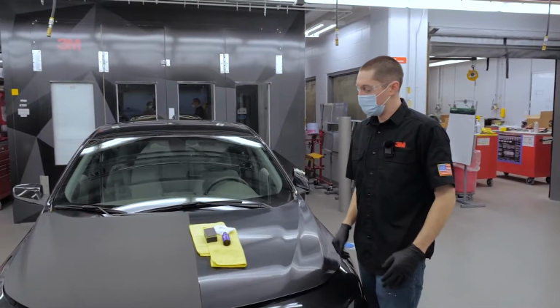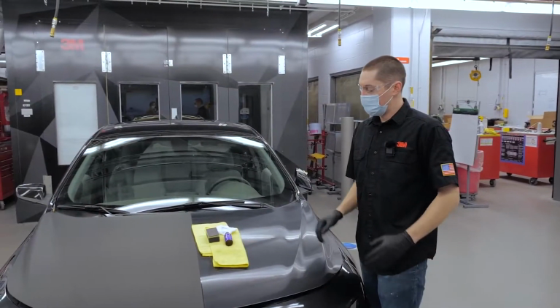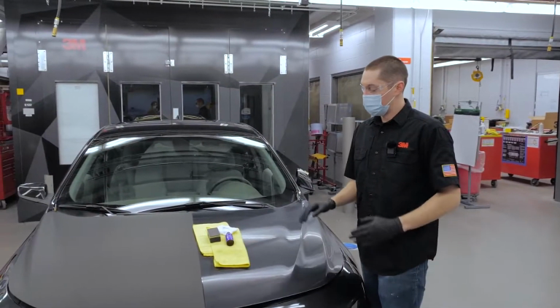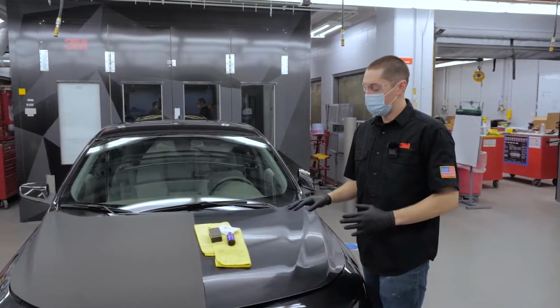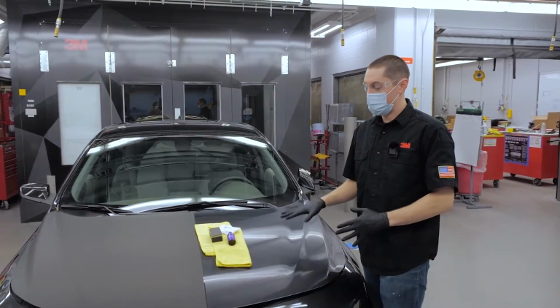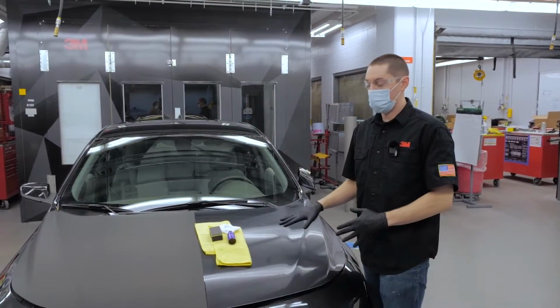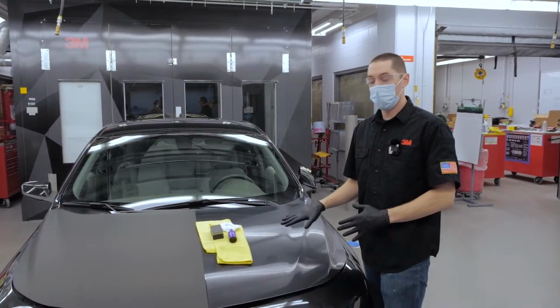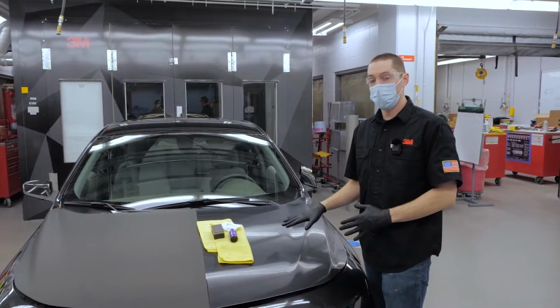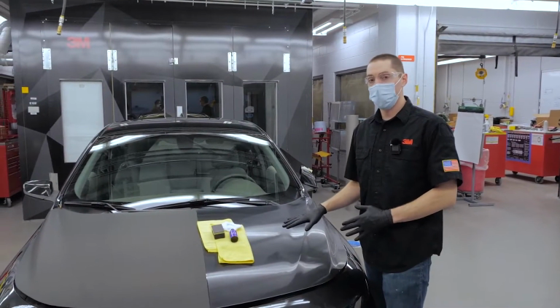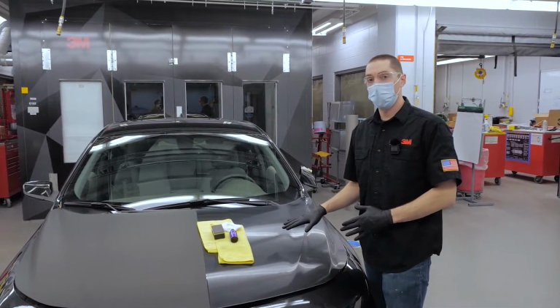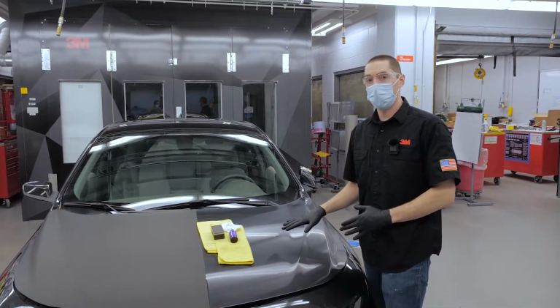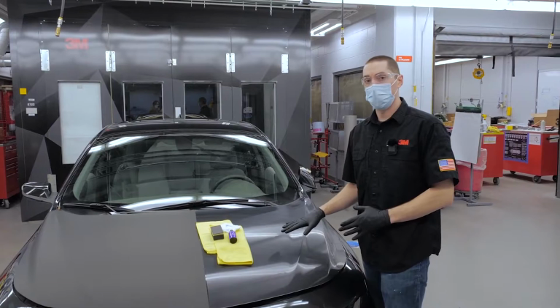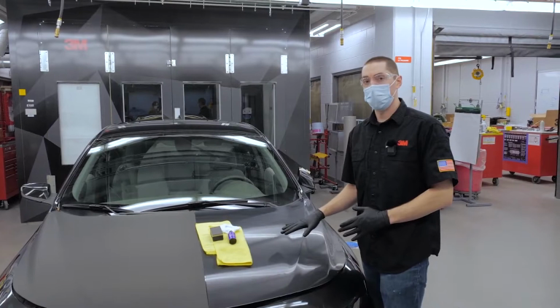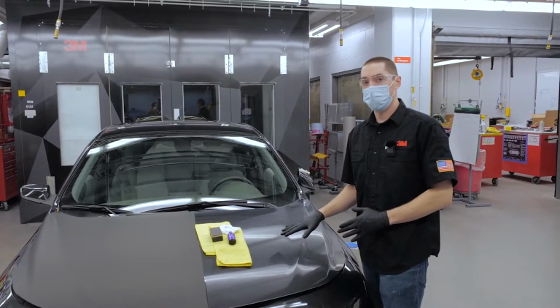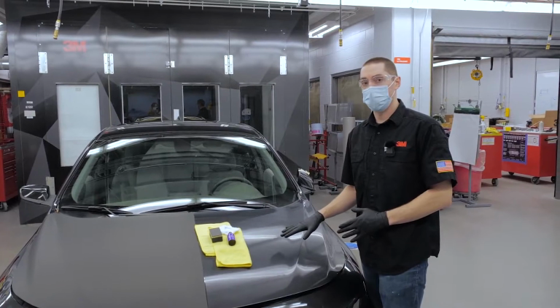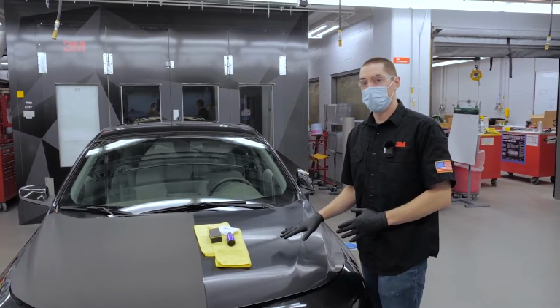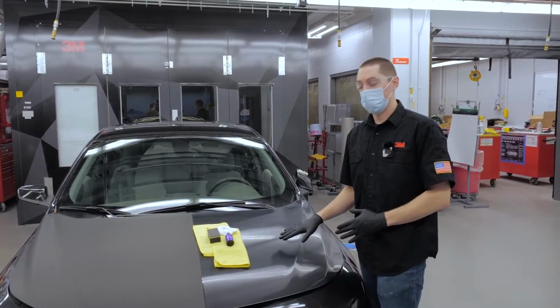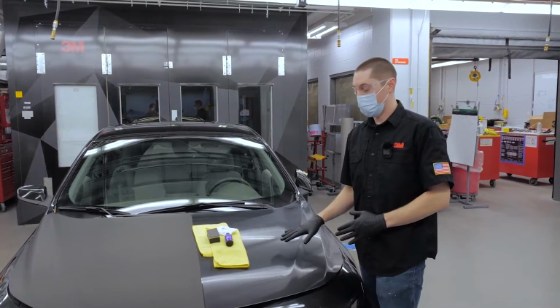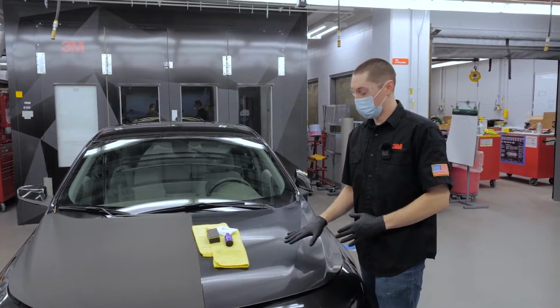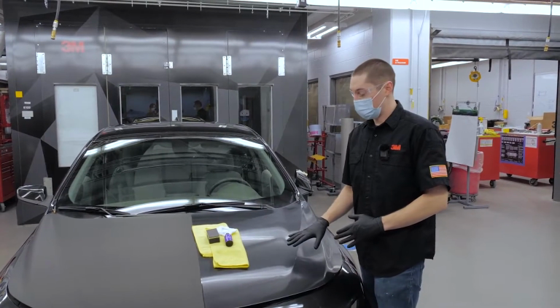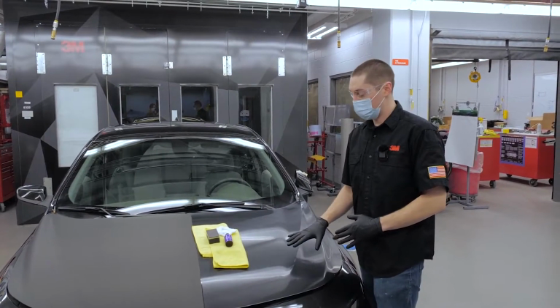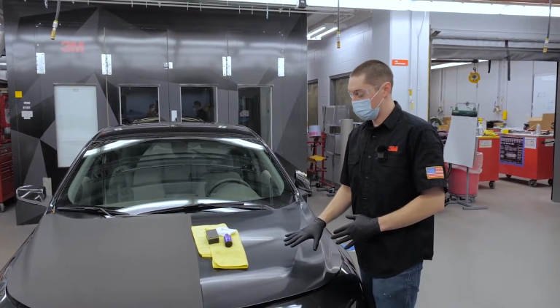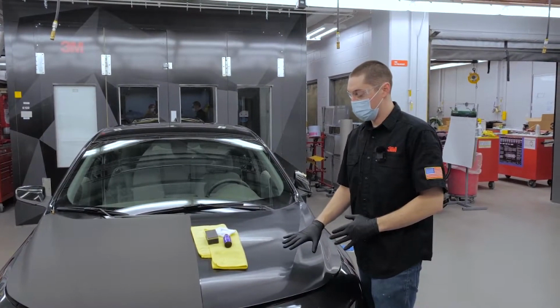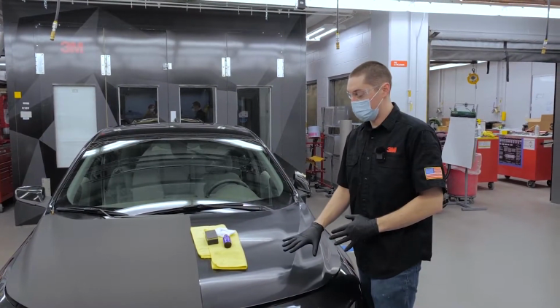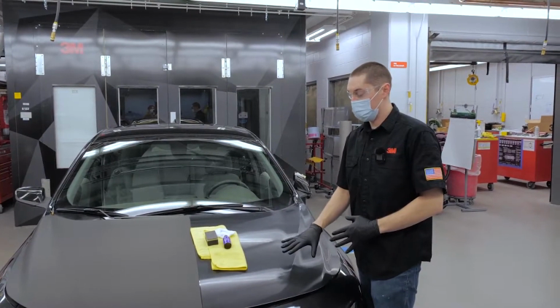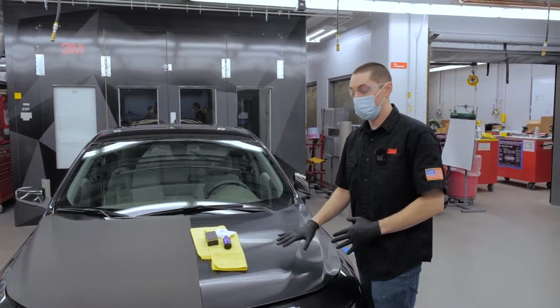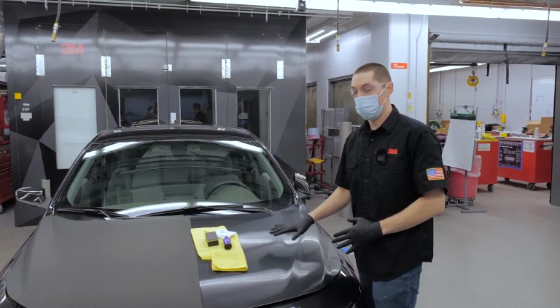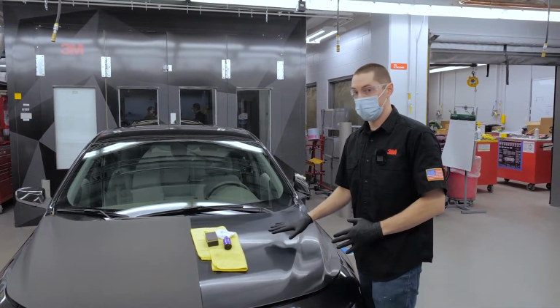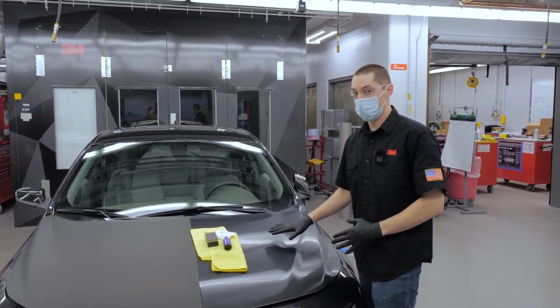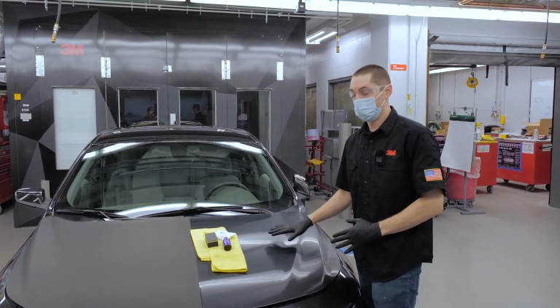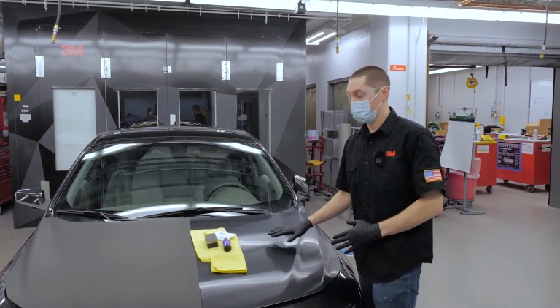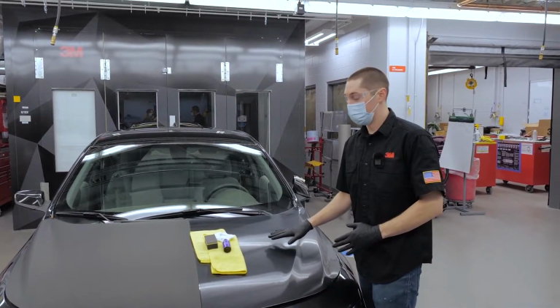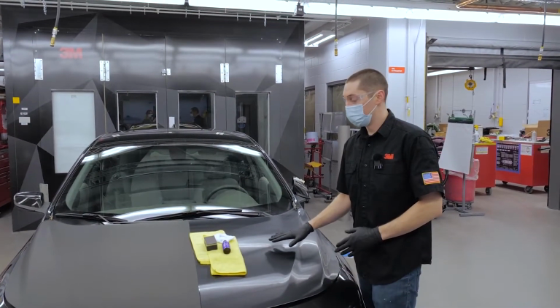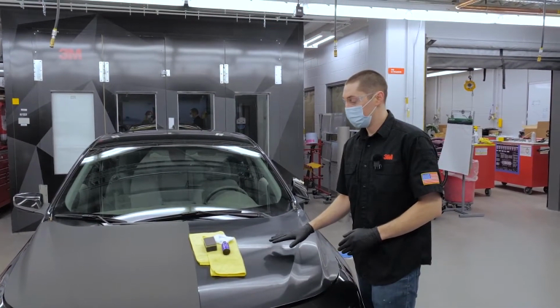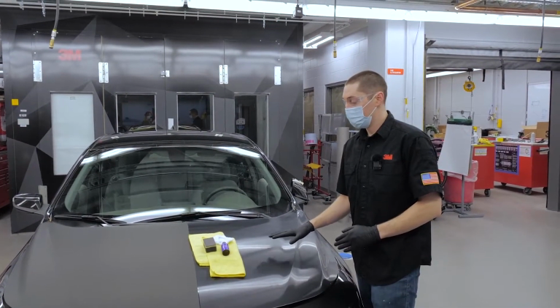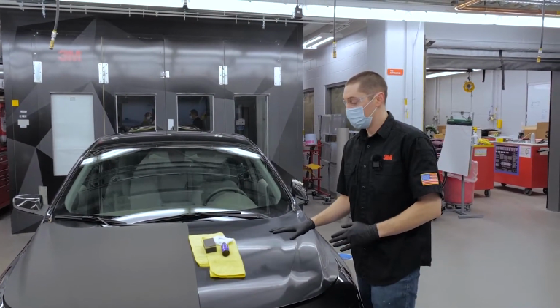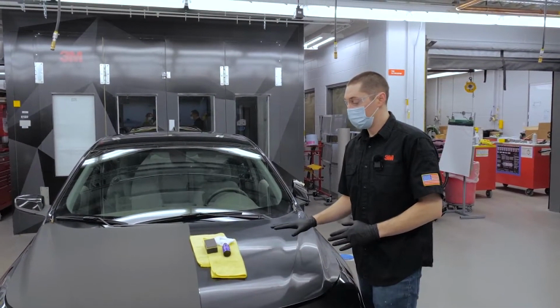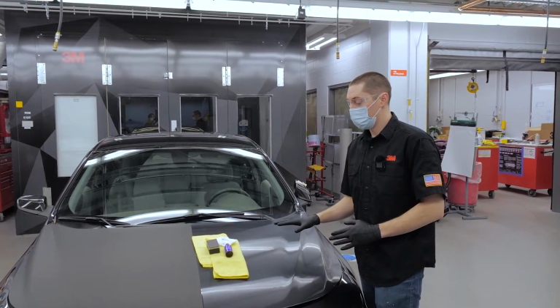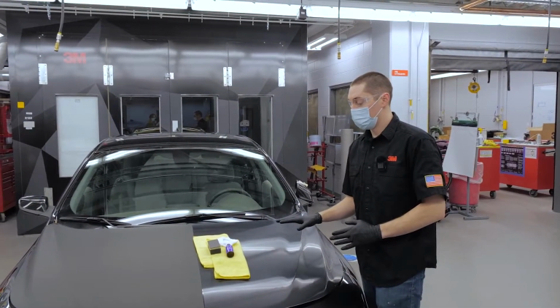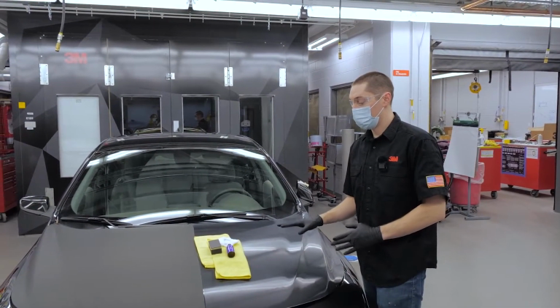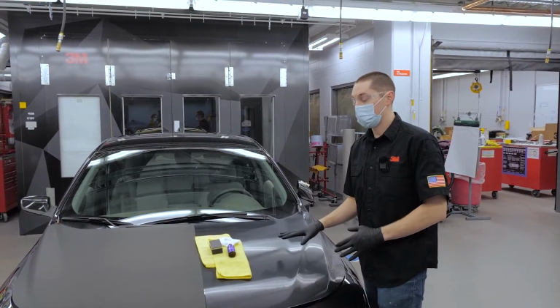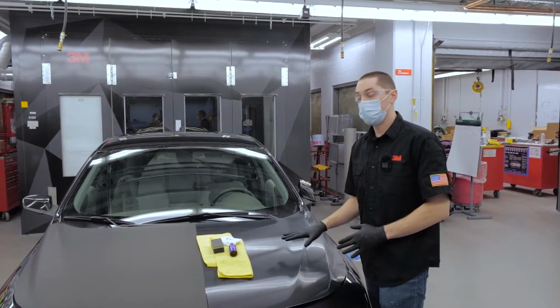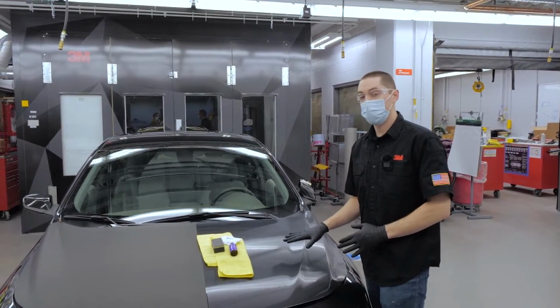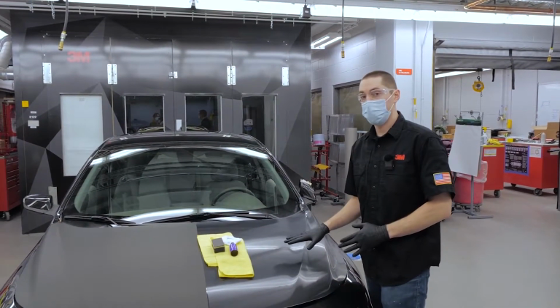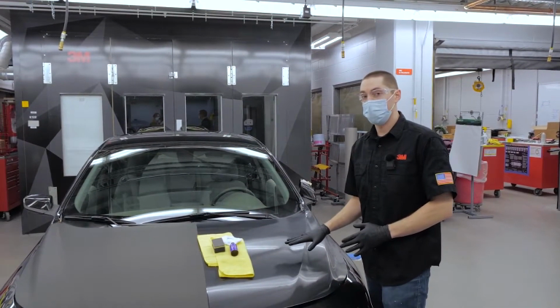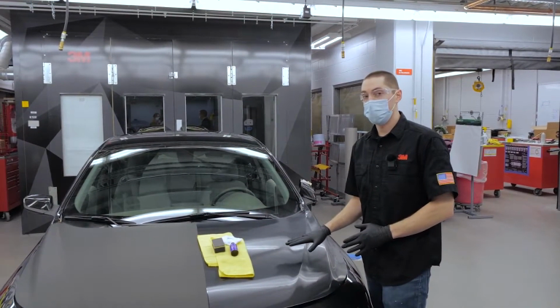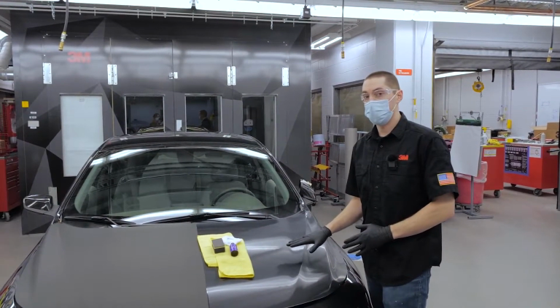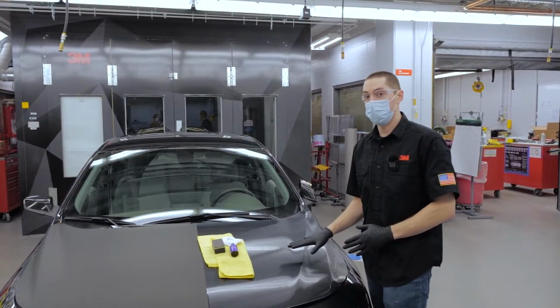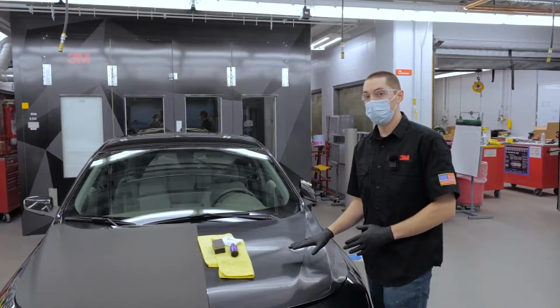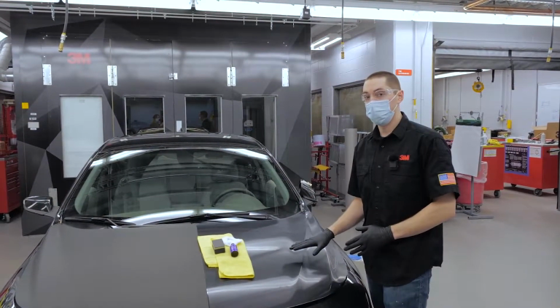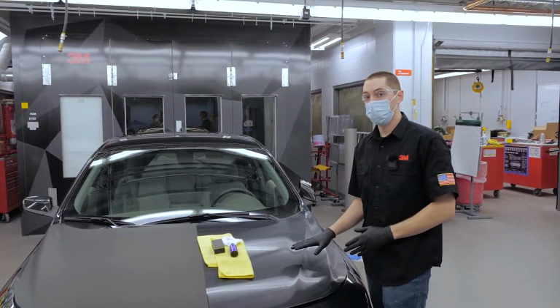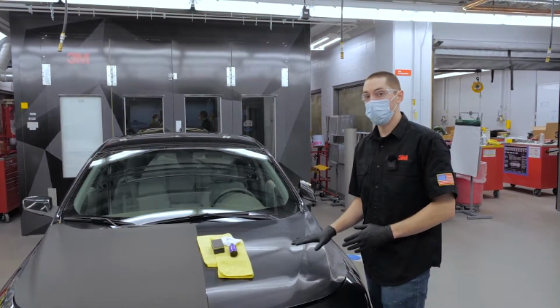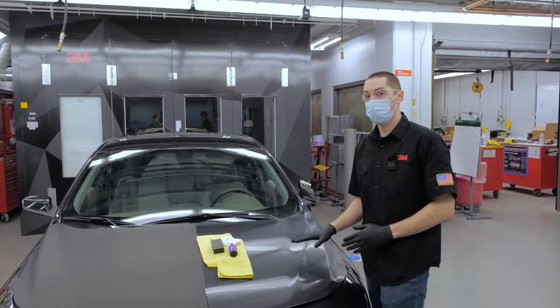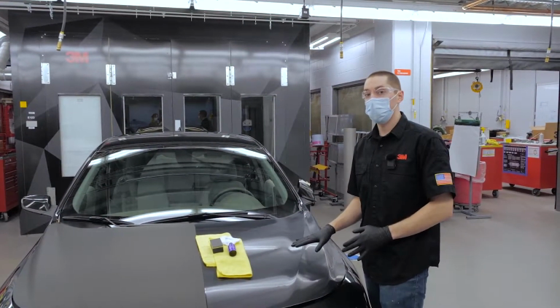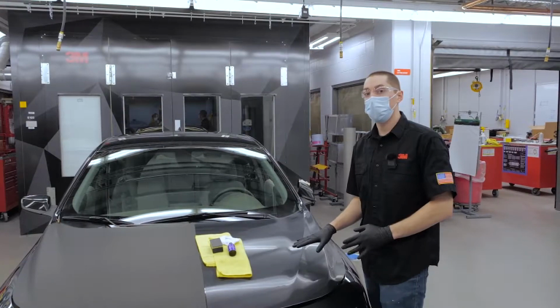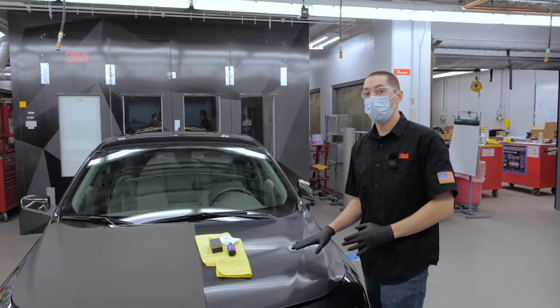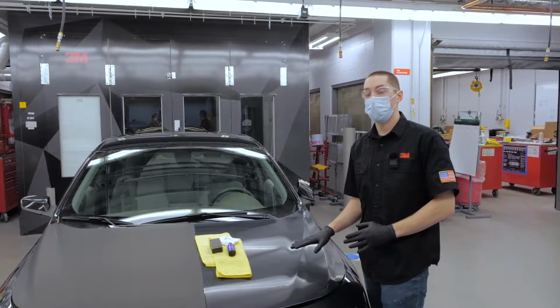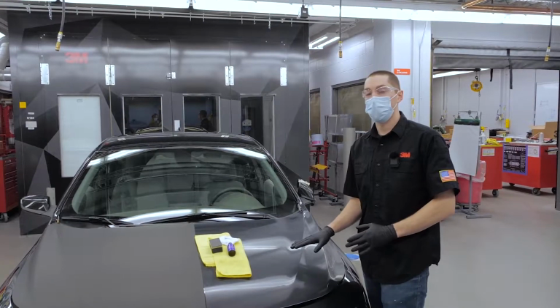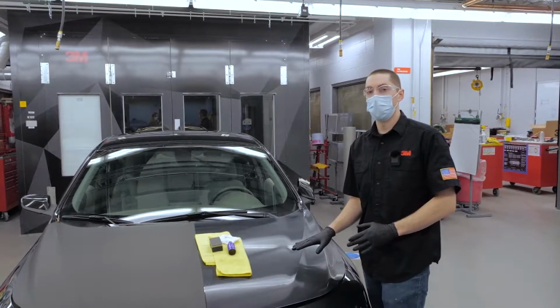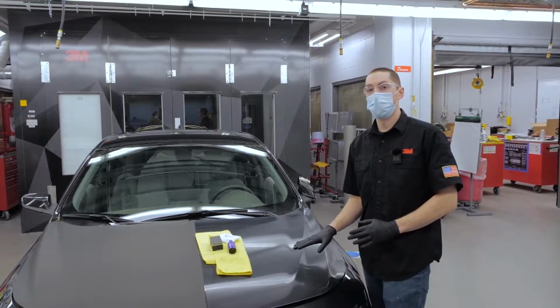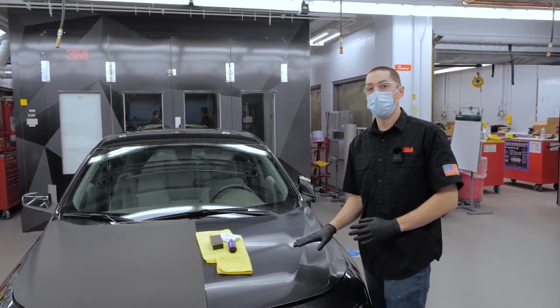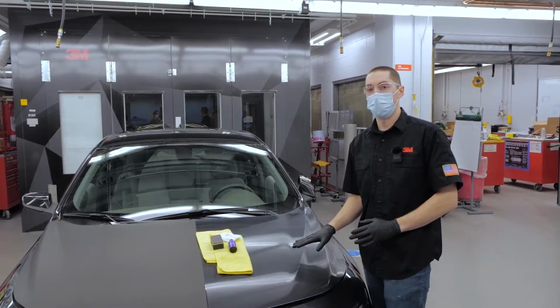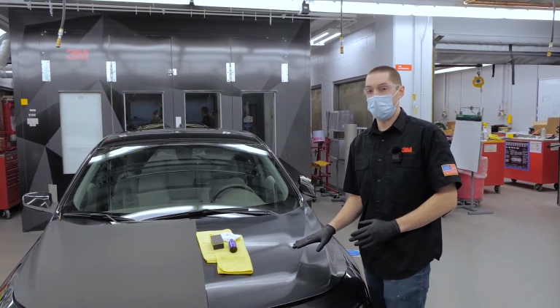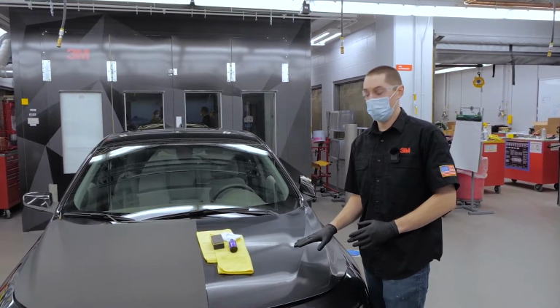Now we're going to show how to apply ceramic coating to a paint protection film. Applying to paint protection film should behave very similar to paint.